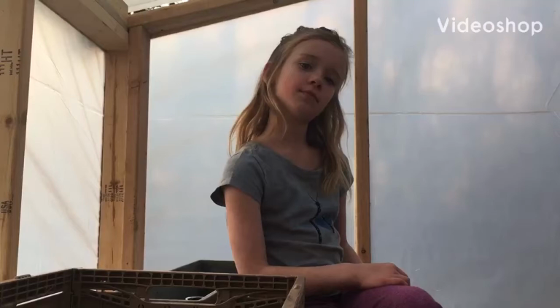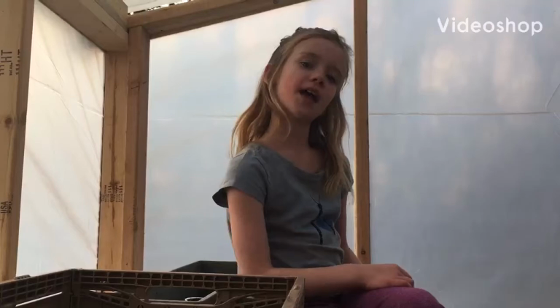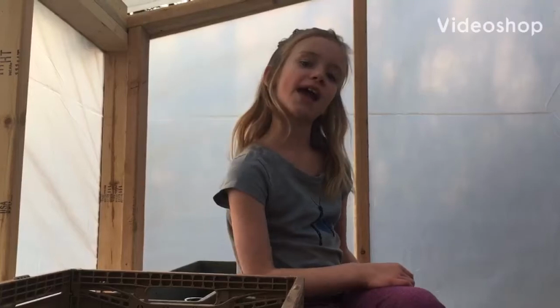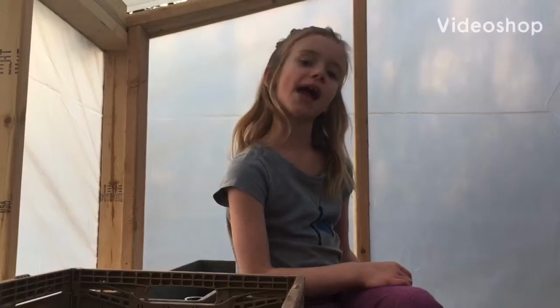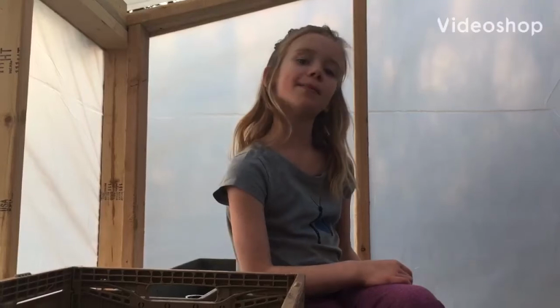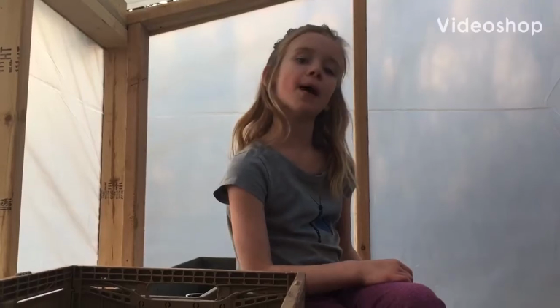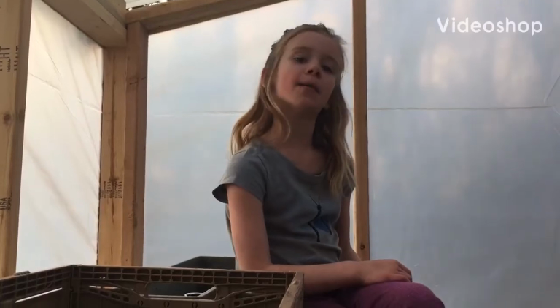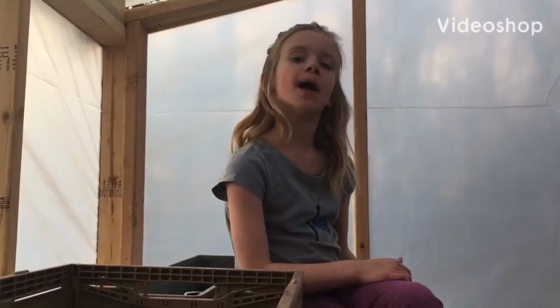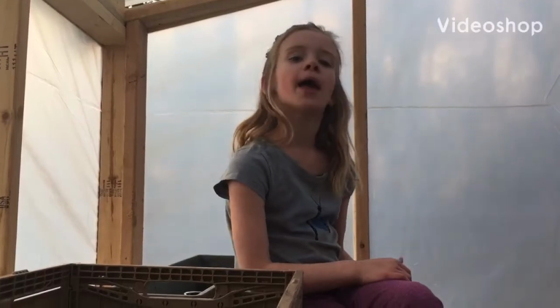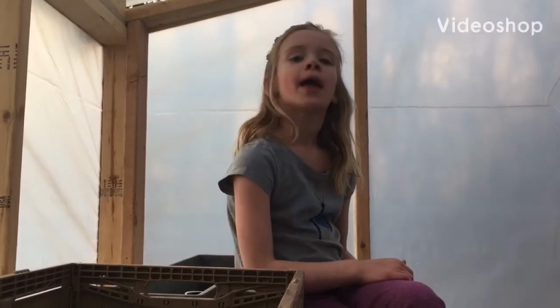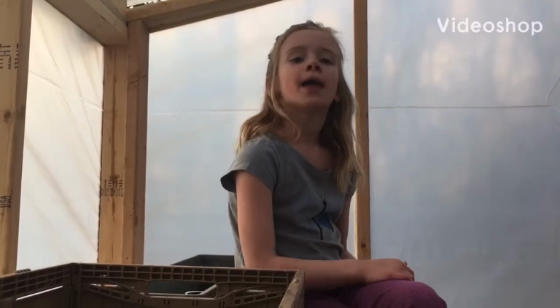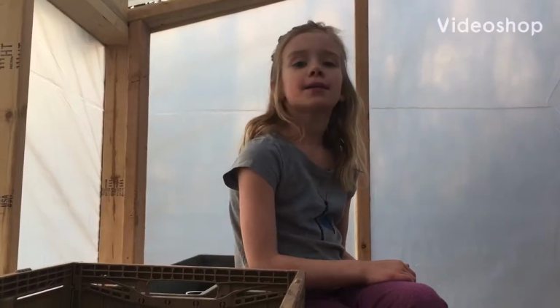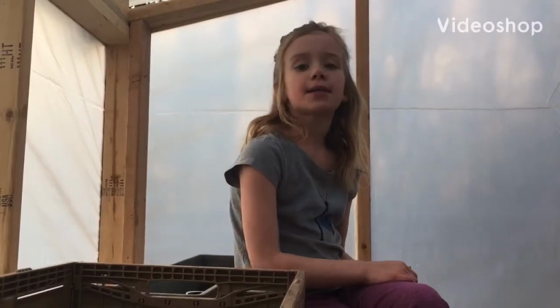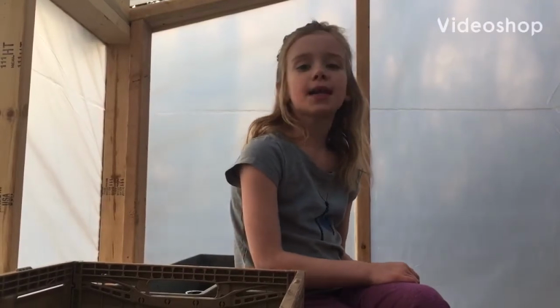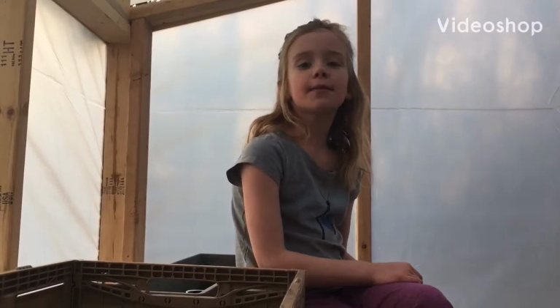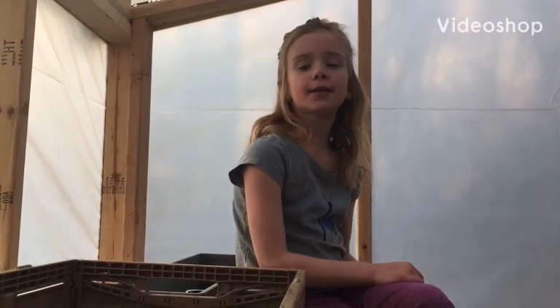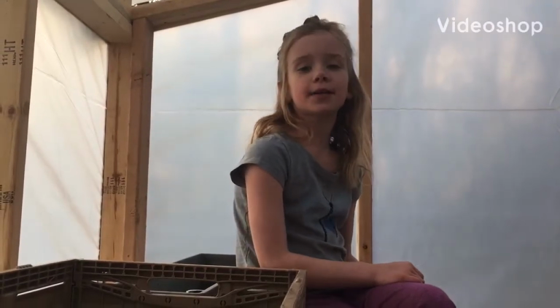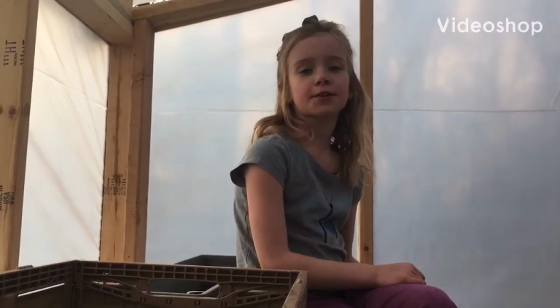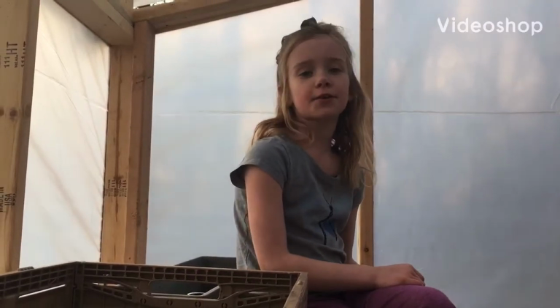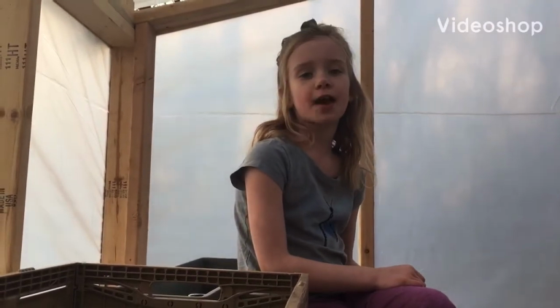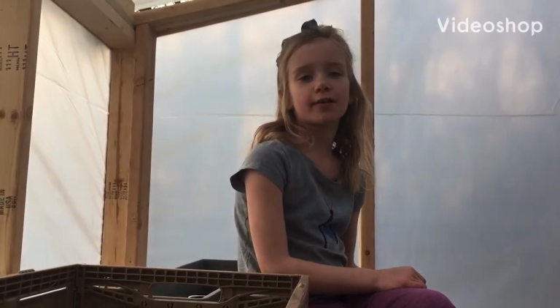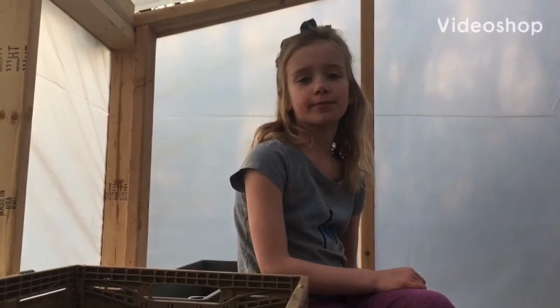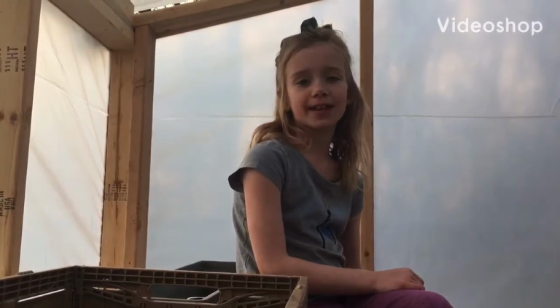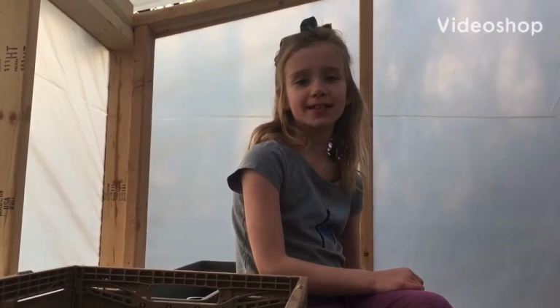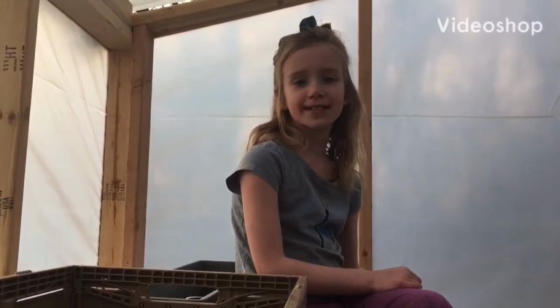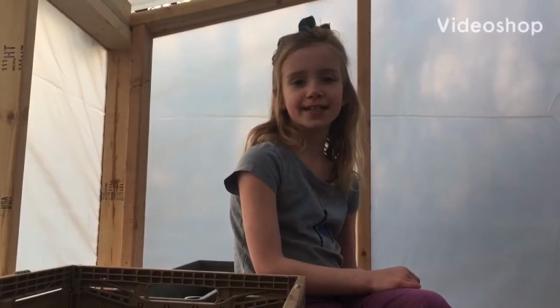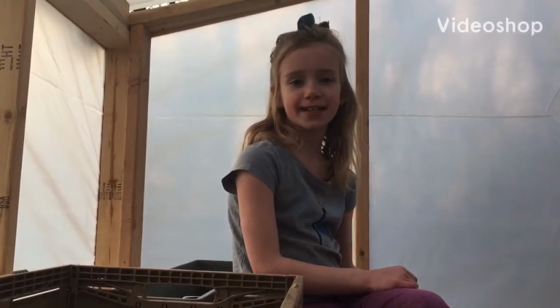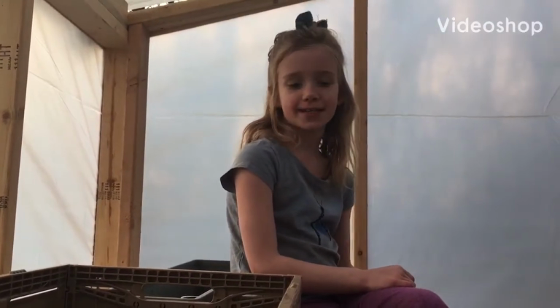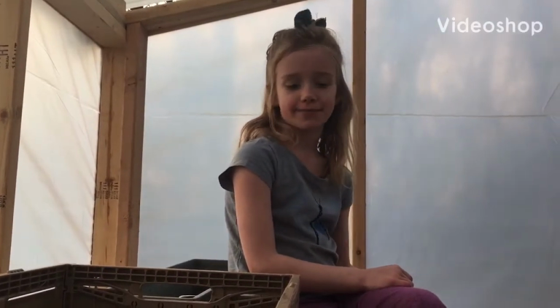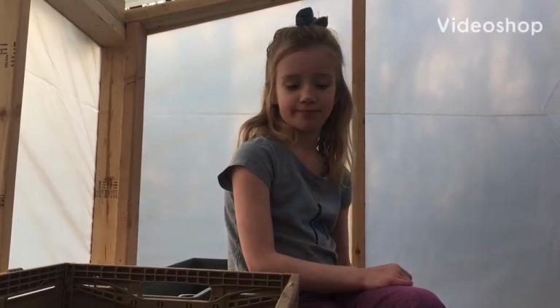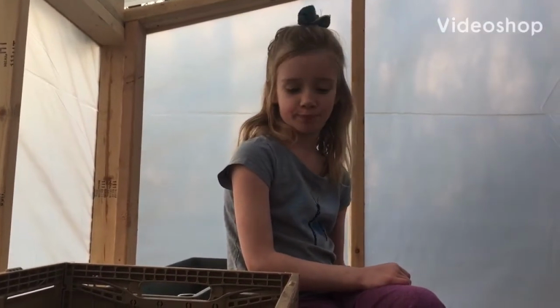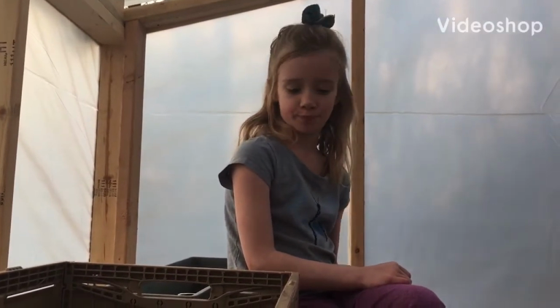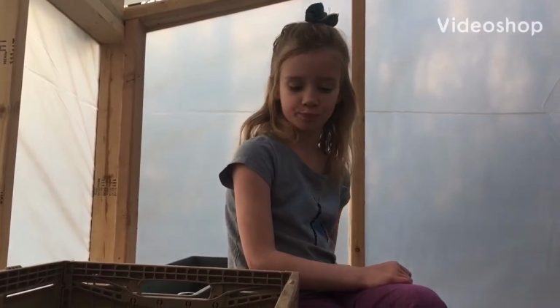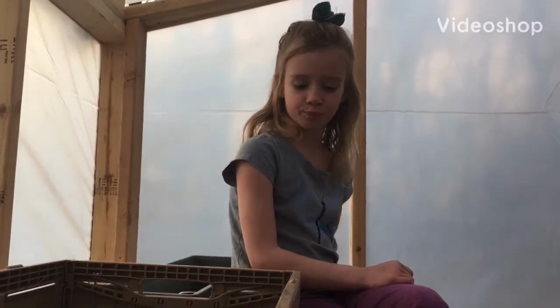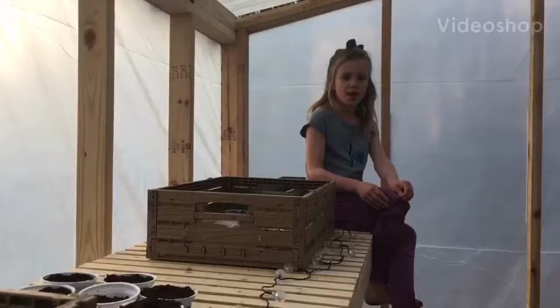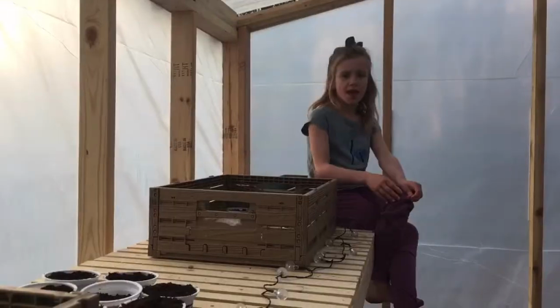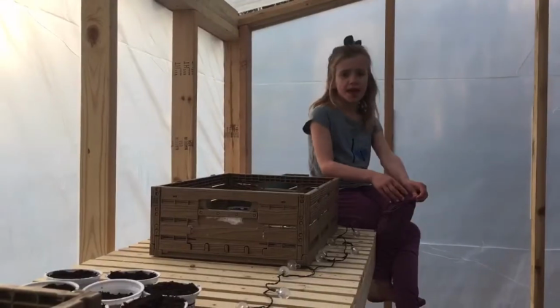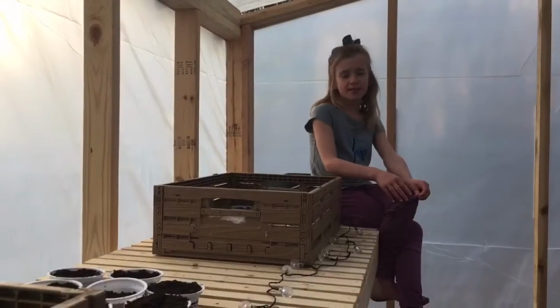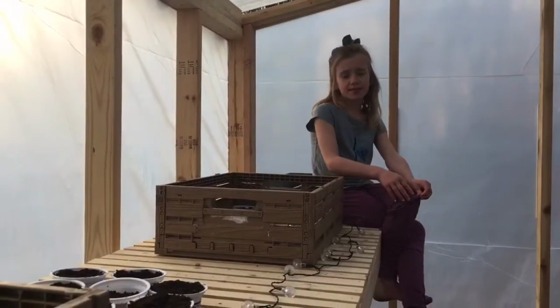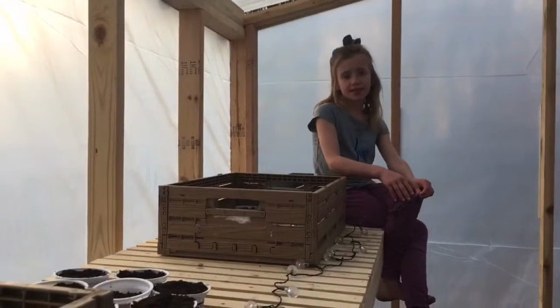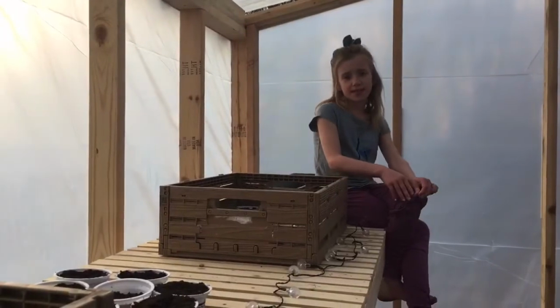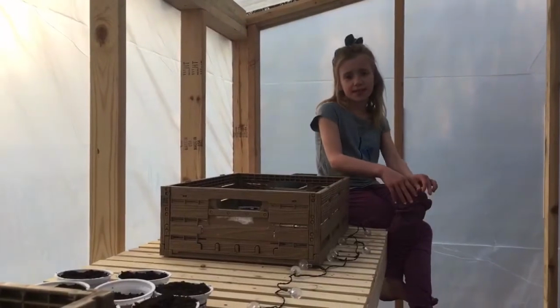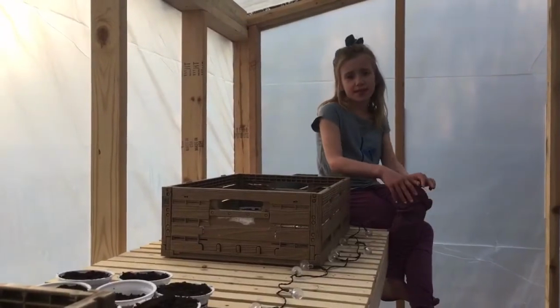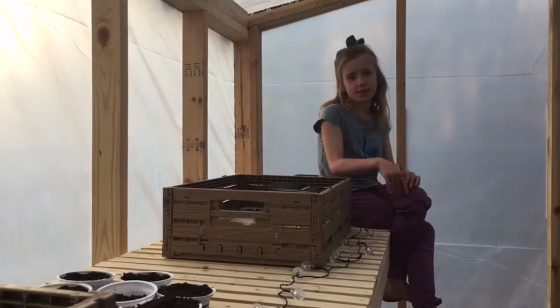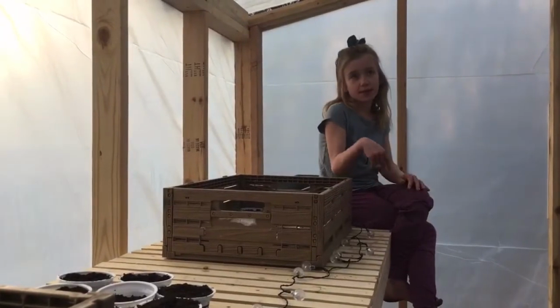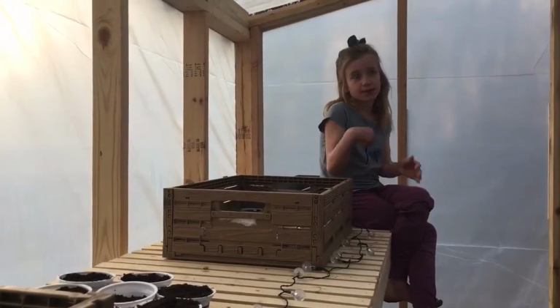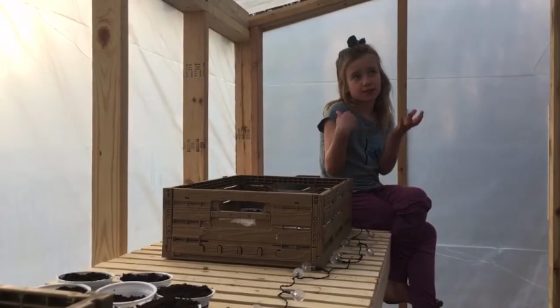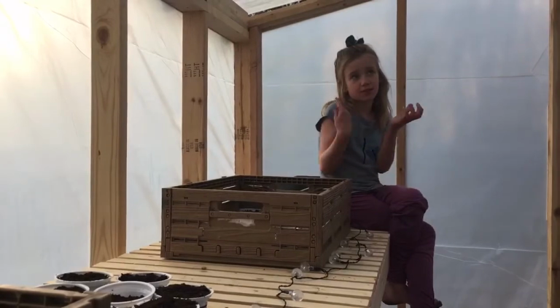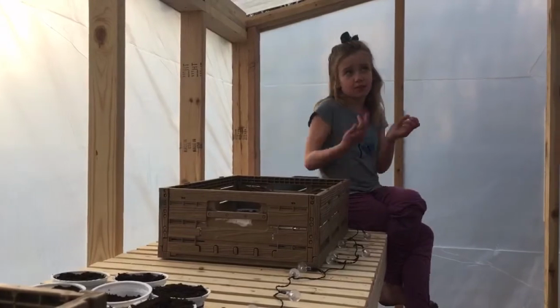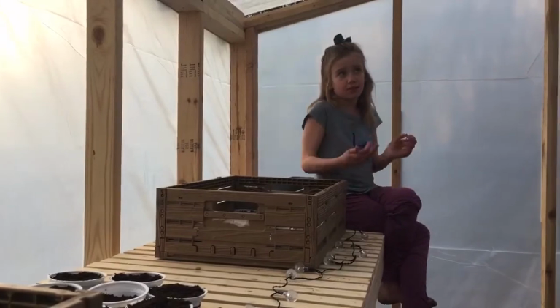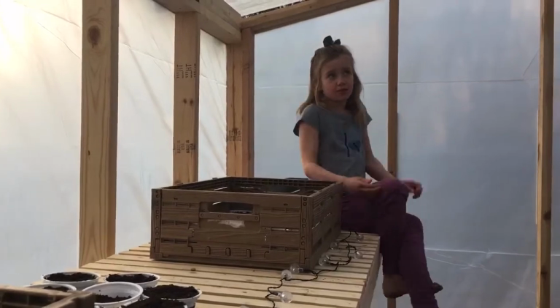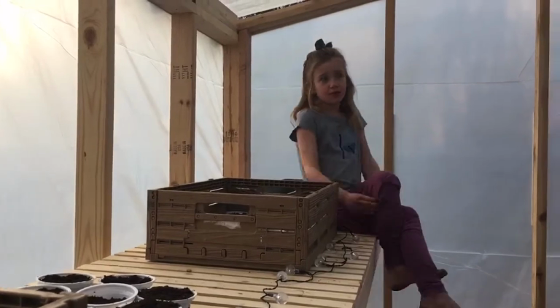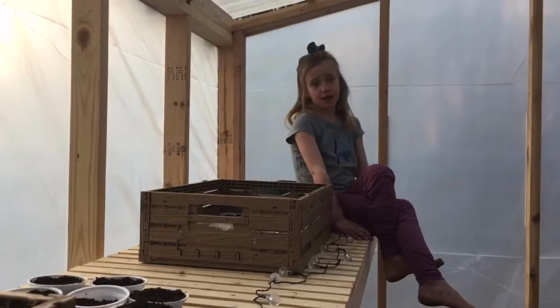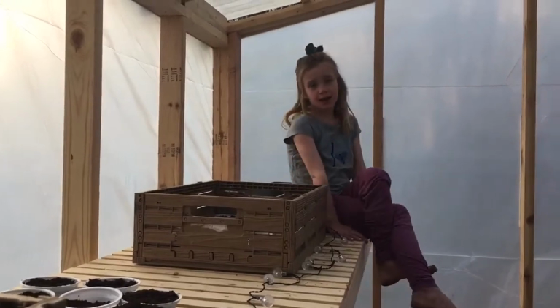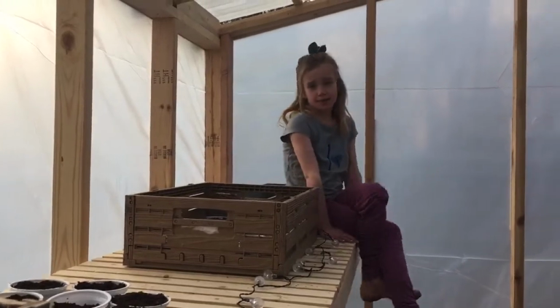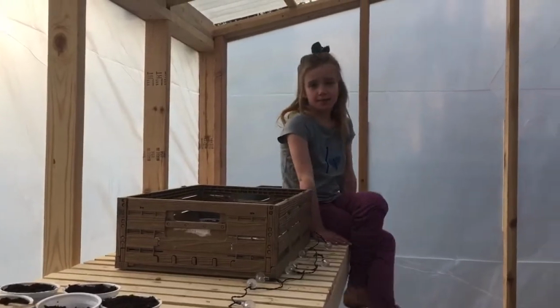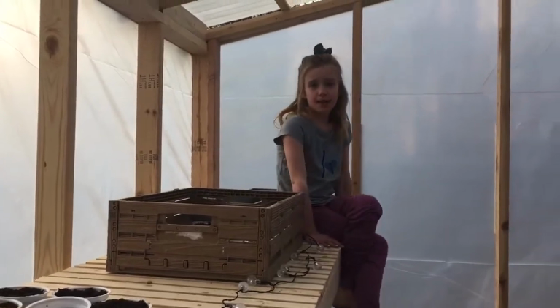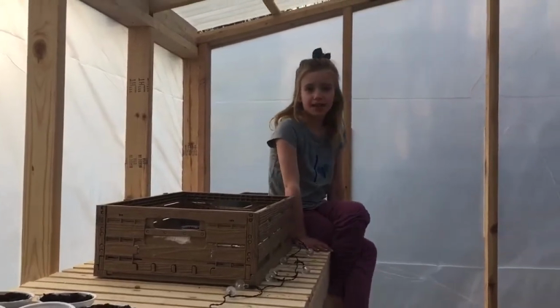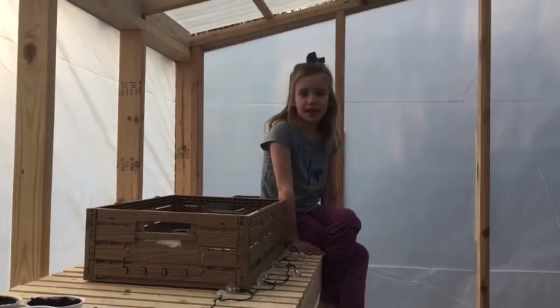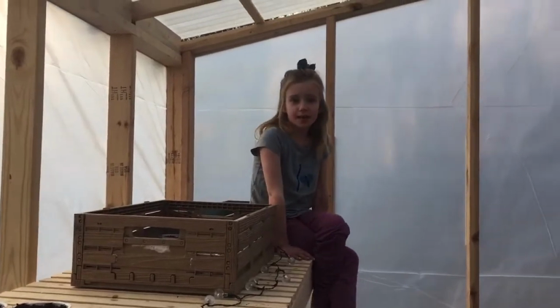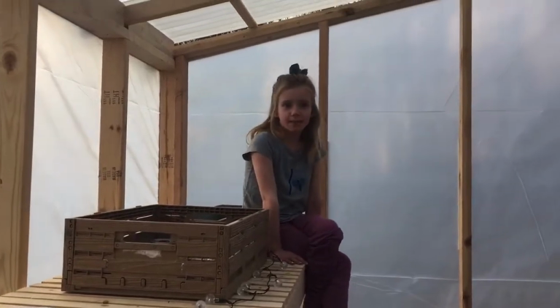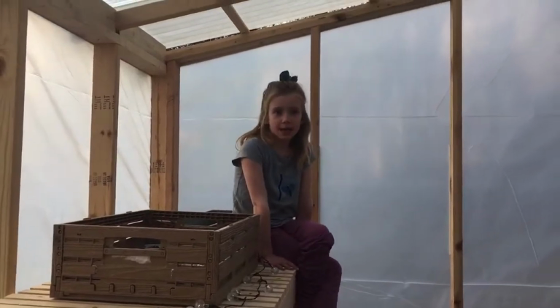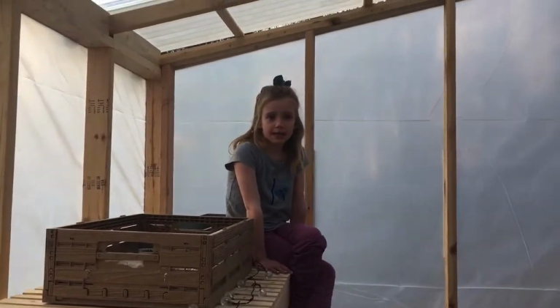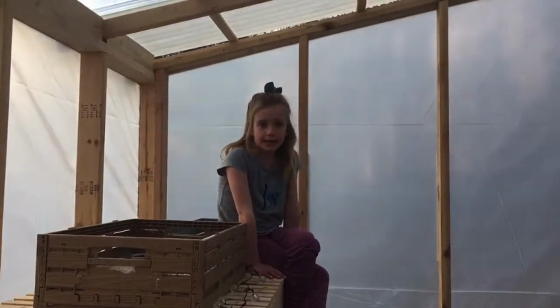Hi, I'm Emma, and today I'm going to show you how to plant seeds. As you can see, we're in this cool greenhouse. My dad made it.